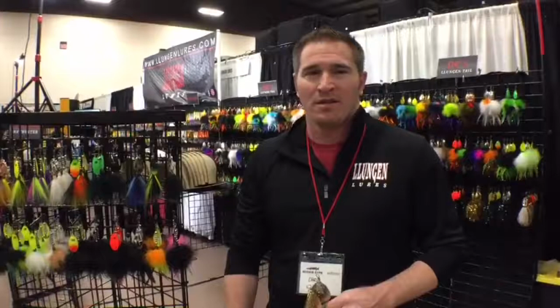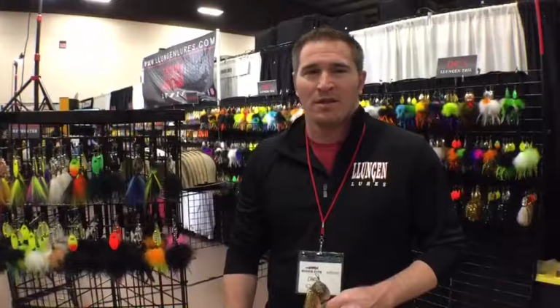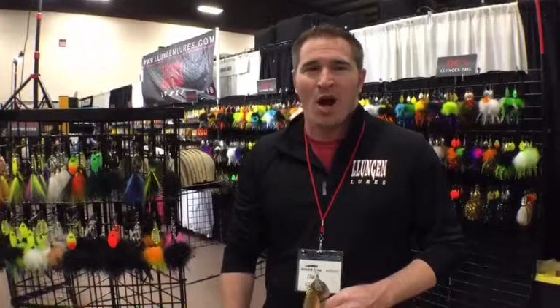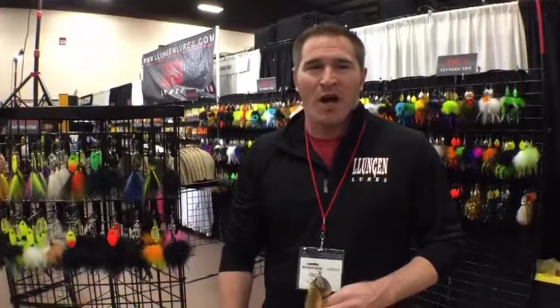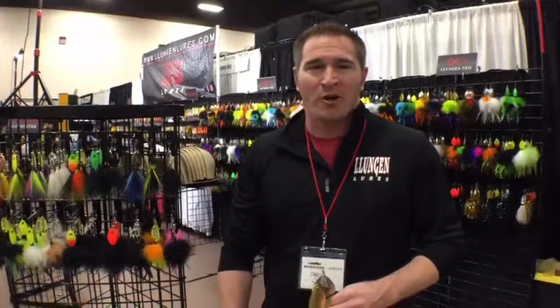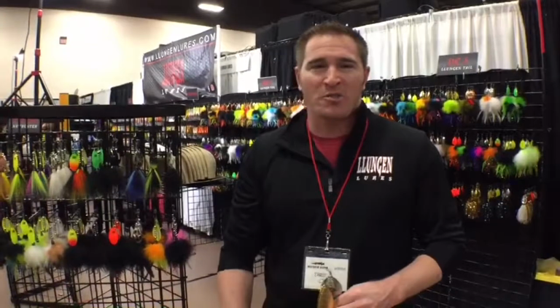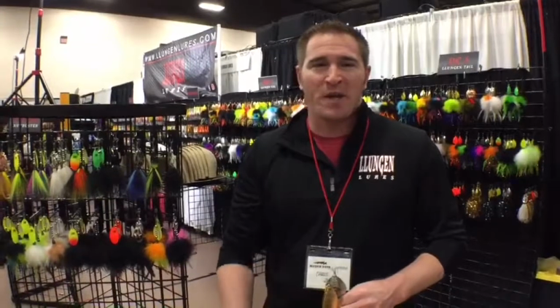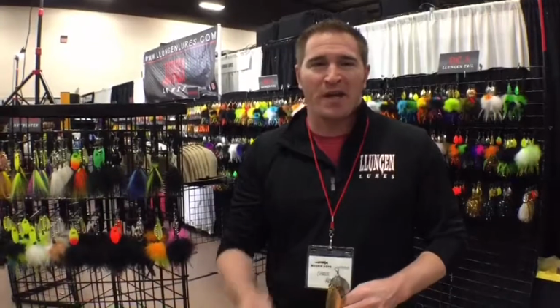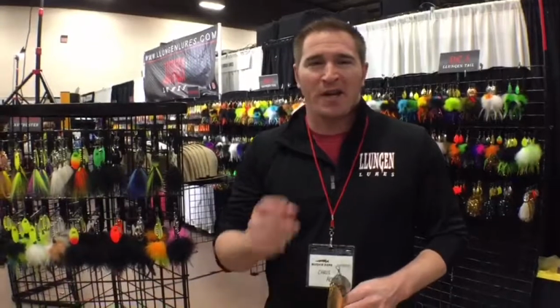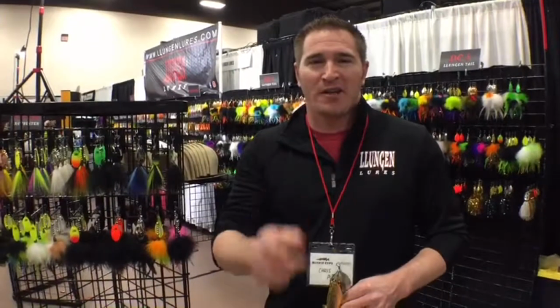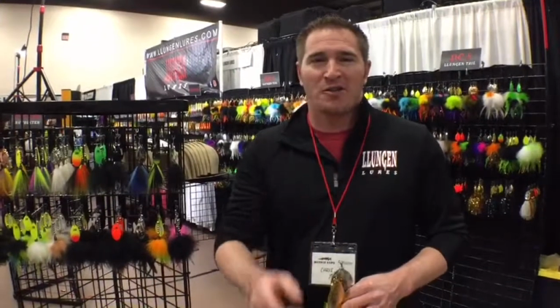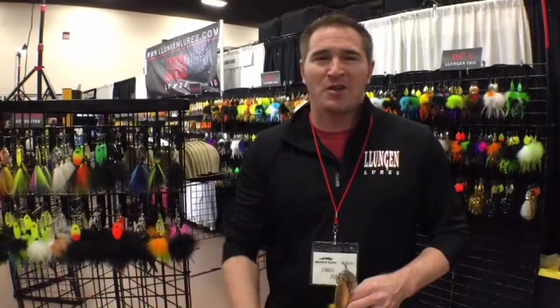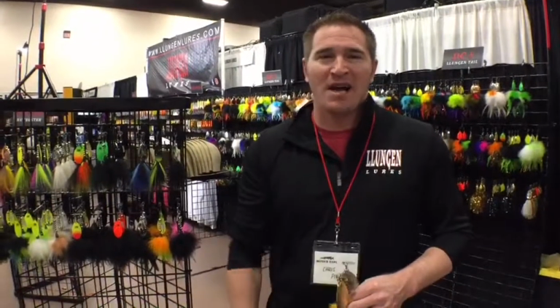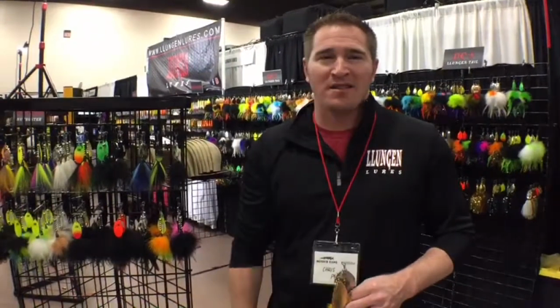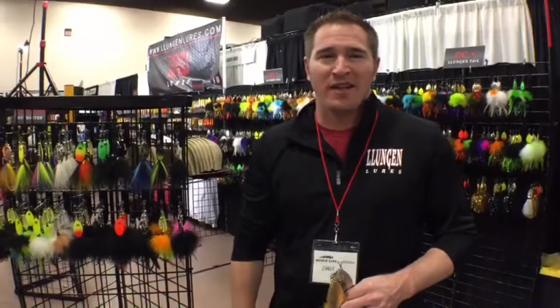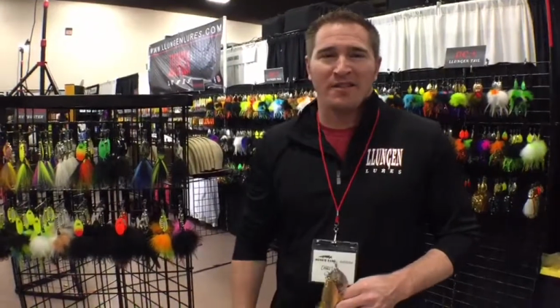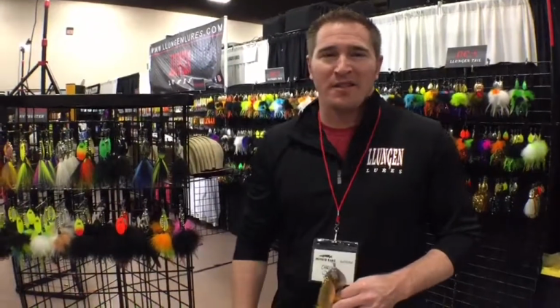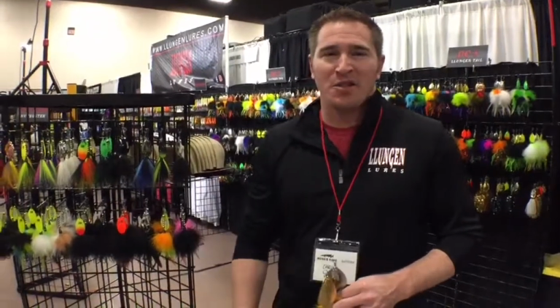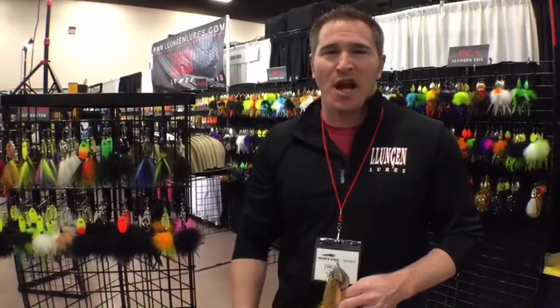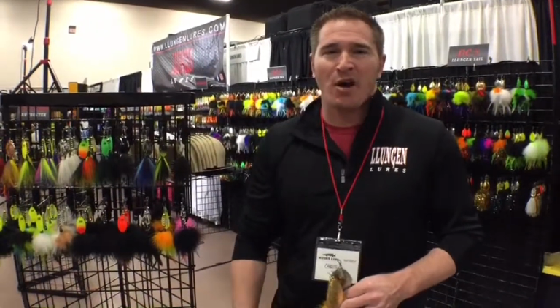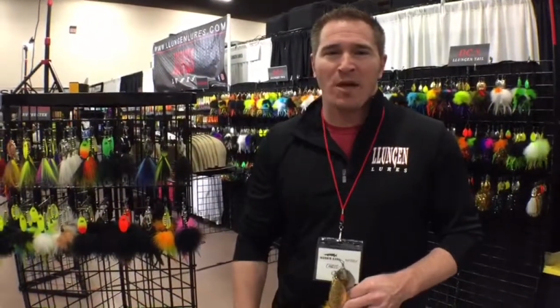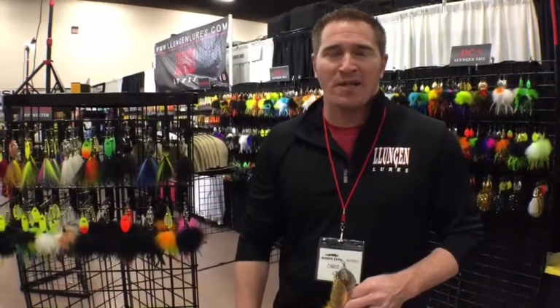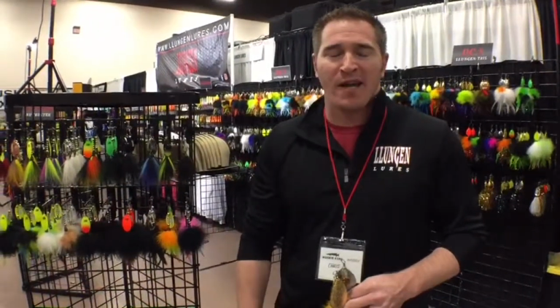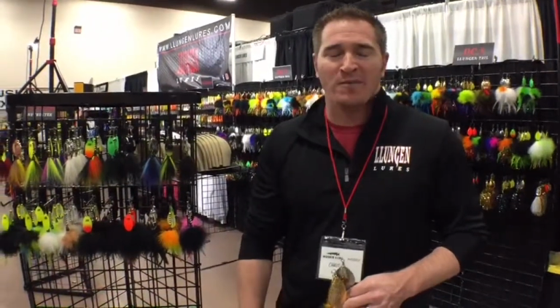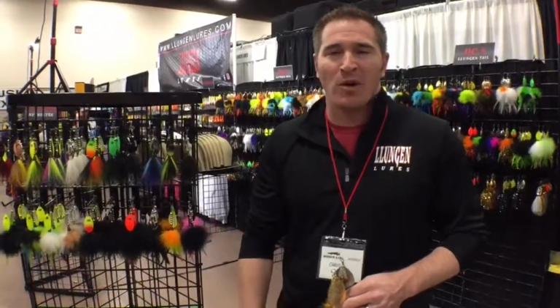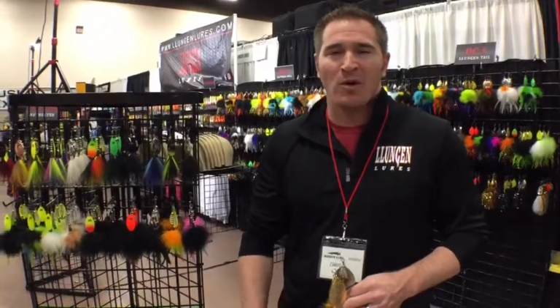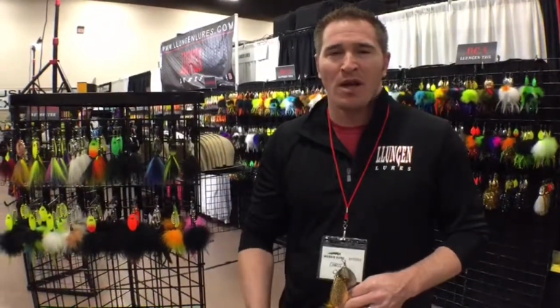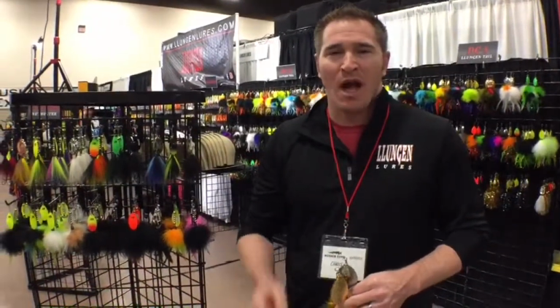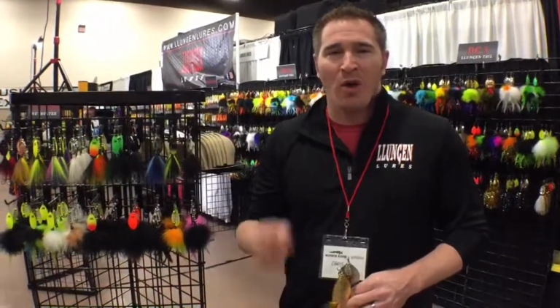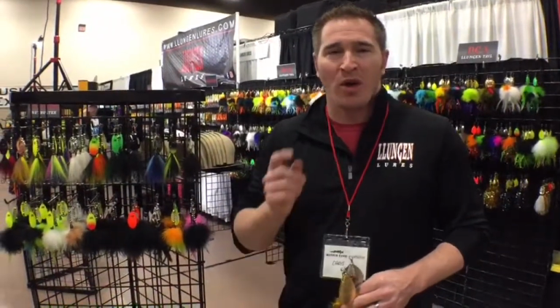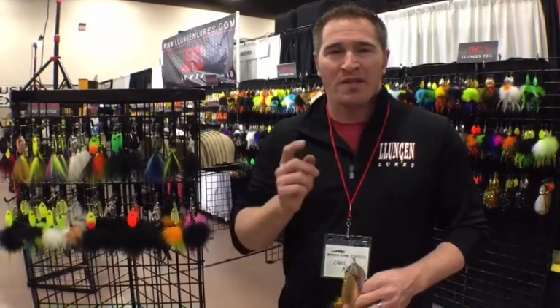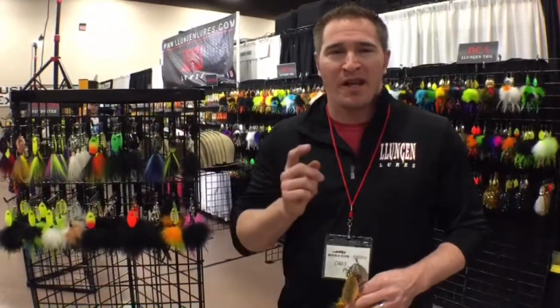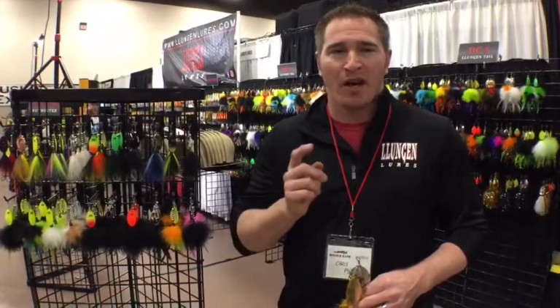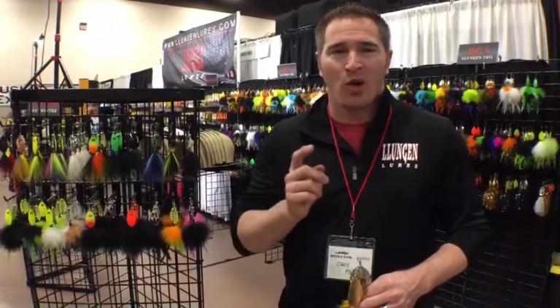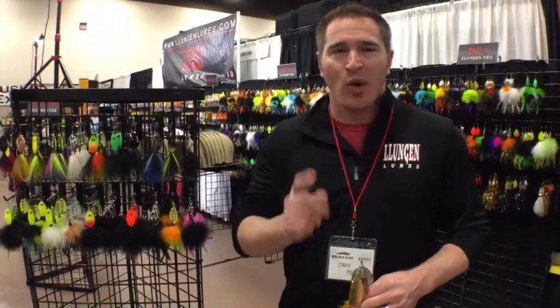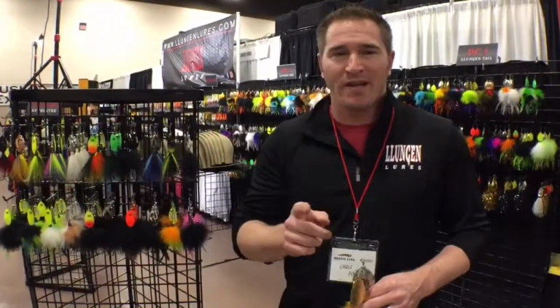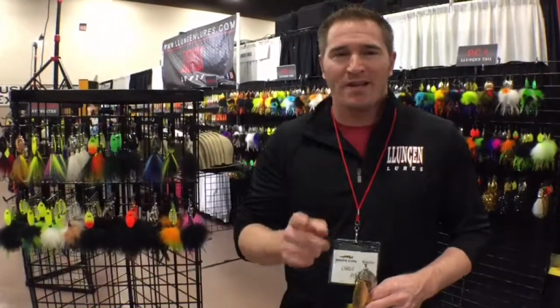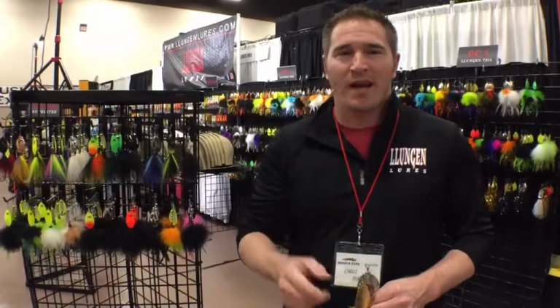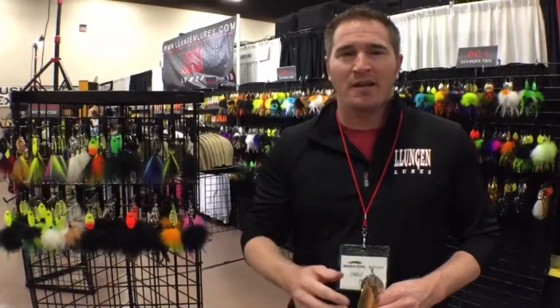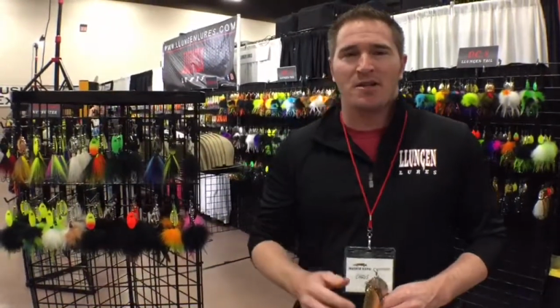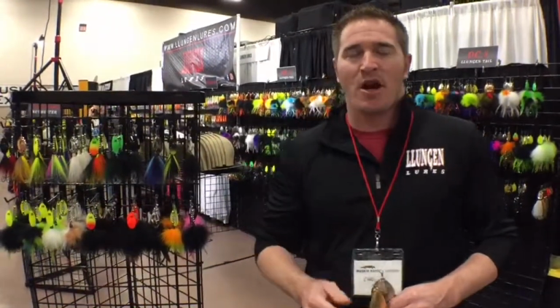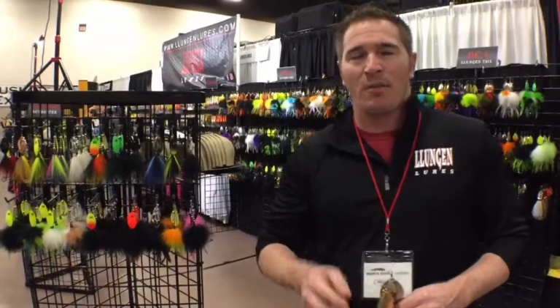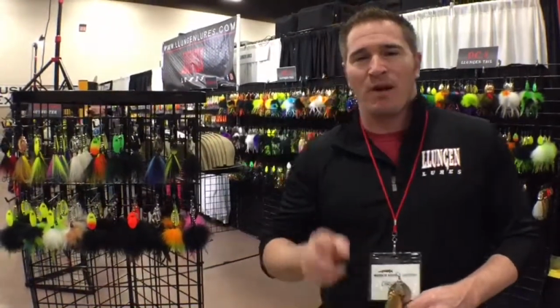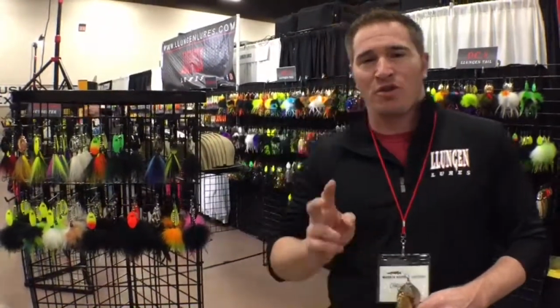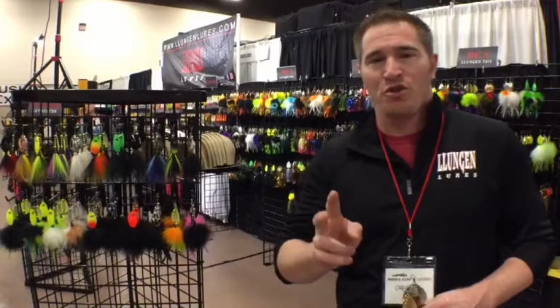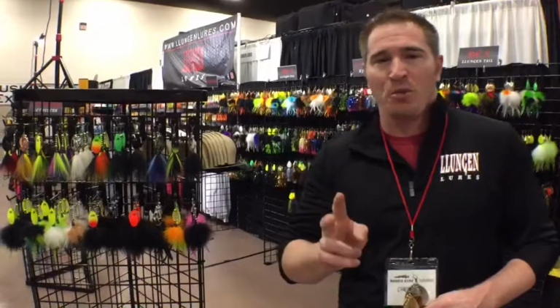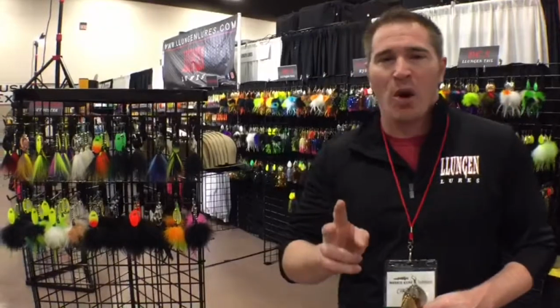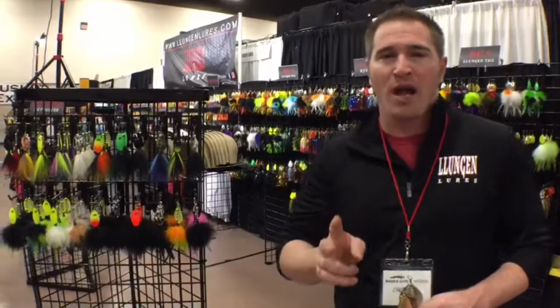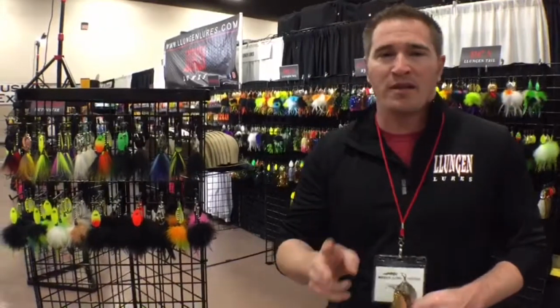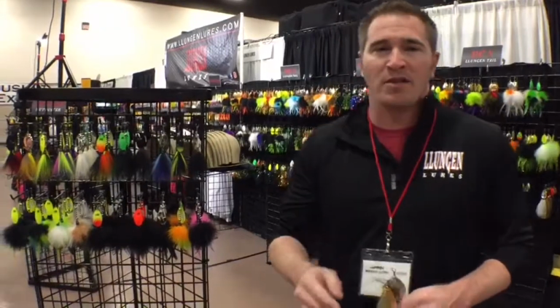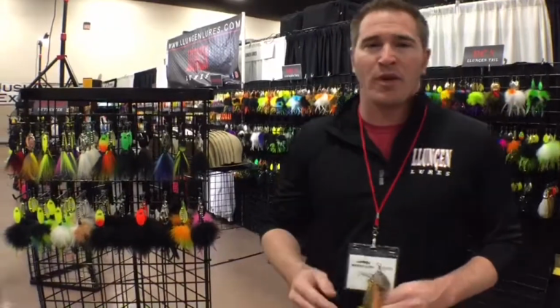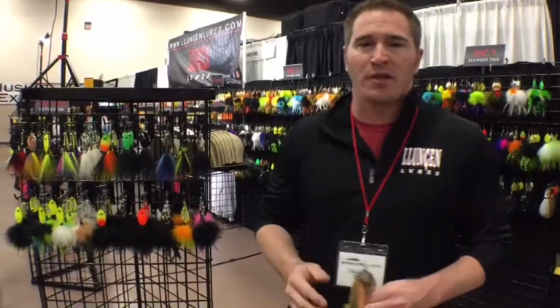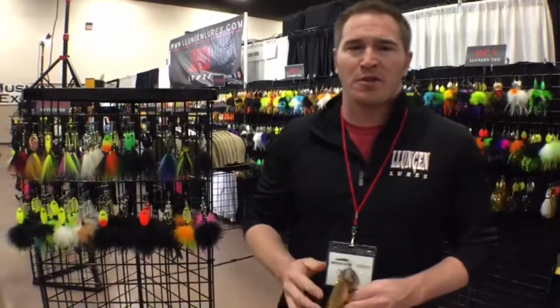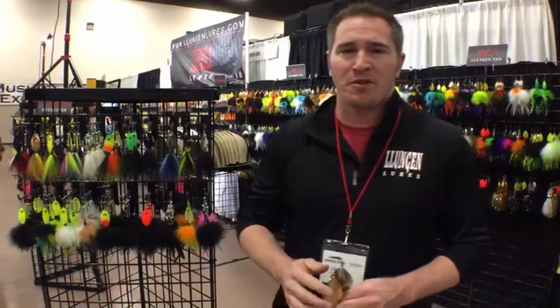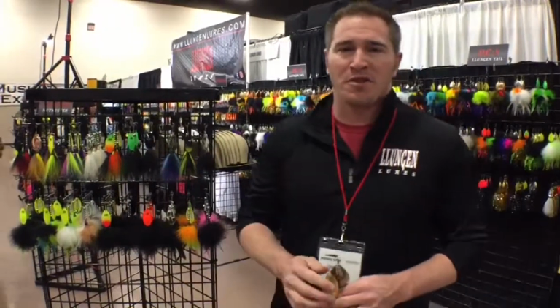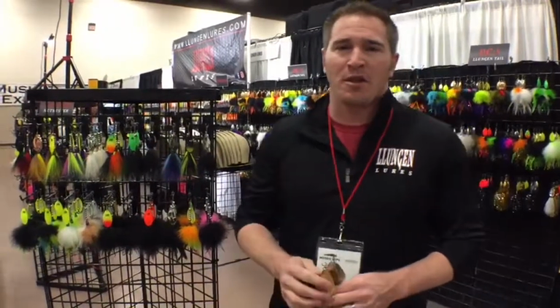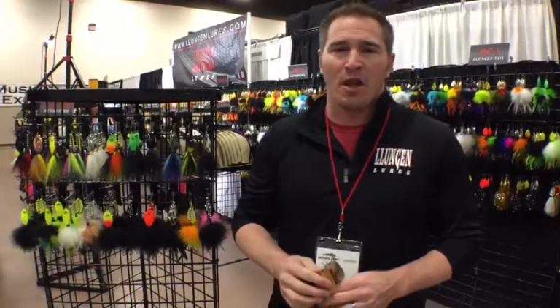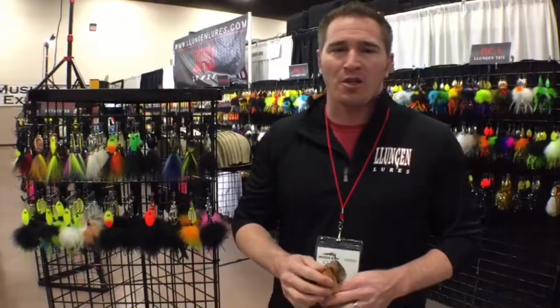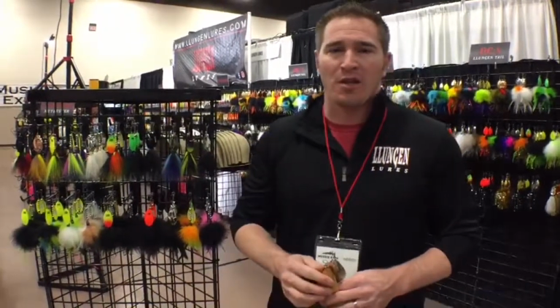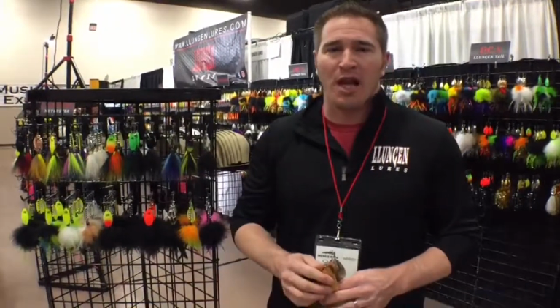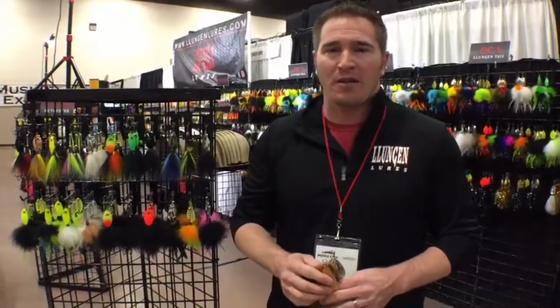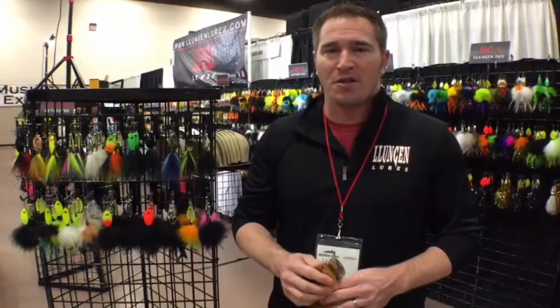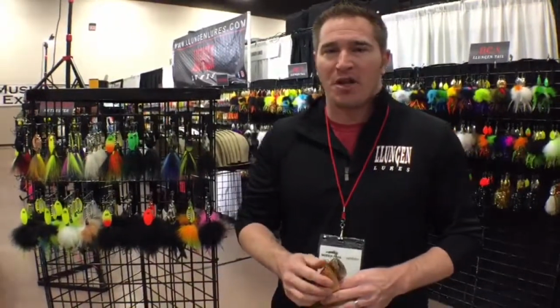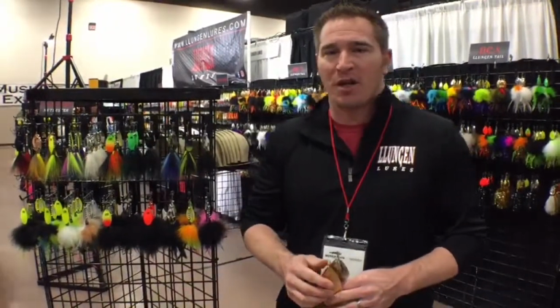Chris Bita here at the 2018 Chicago Muskie Expo. I want to take a quick second to talk about two new products that we introduced to the Lundin line this year.